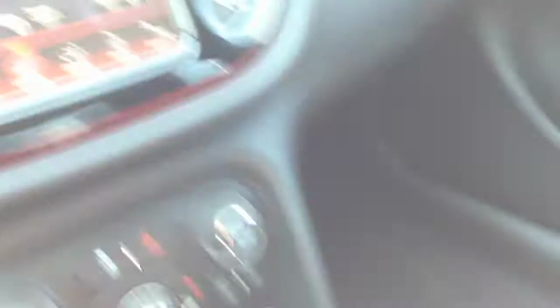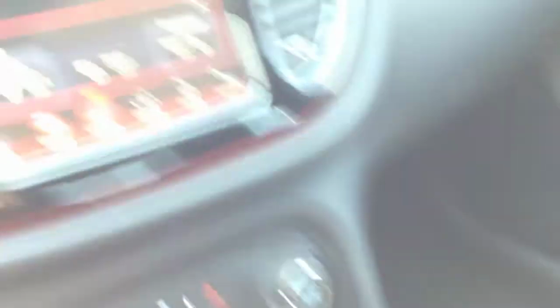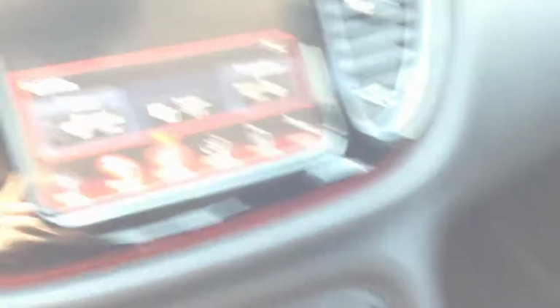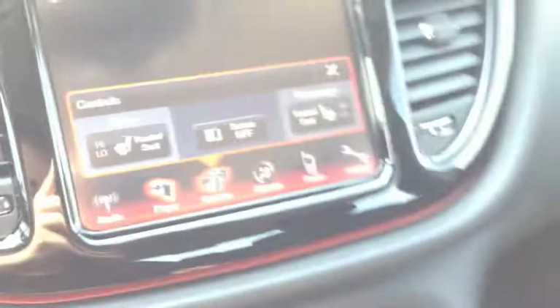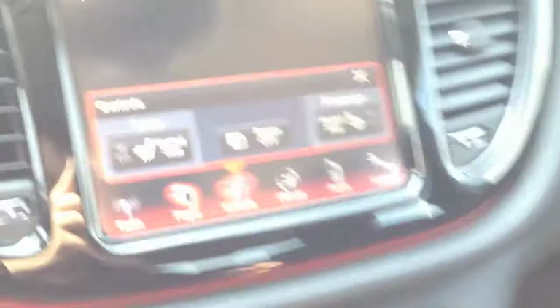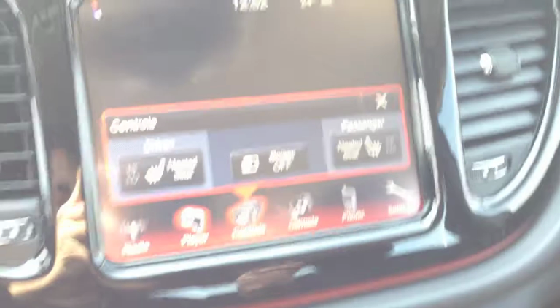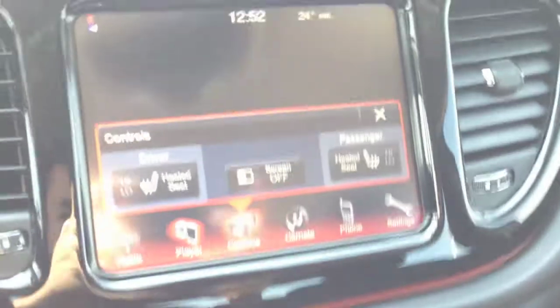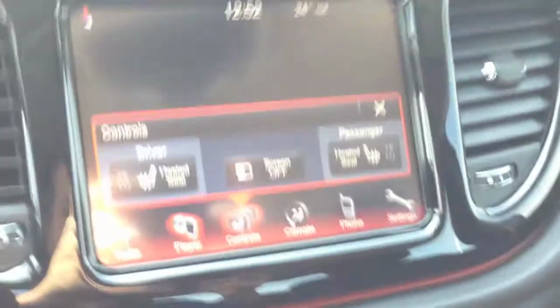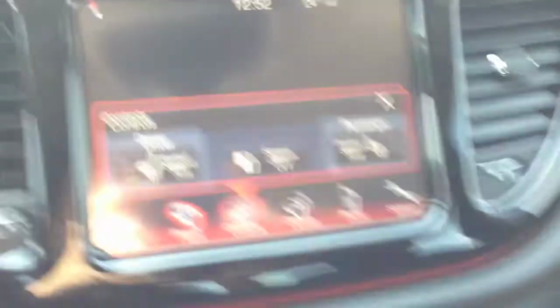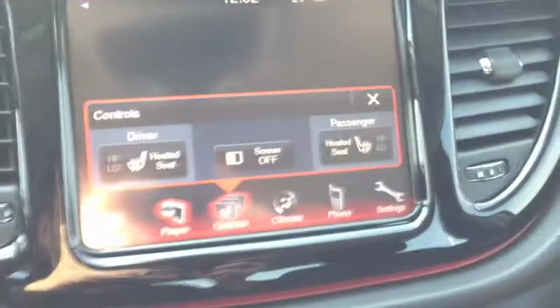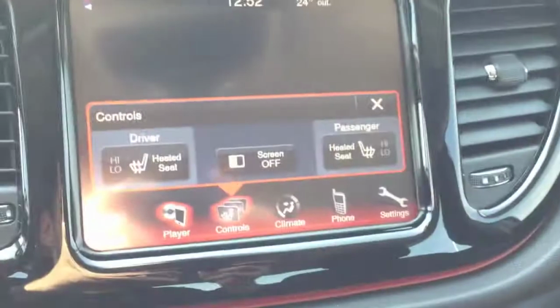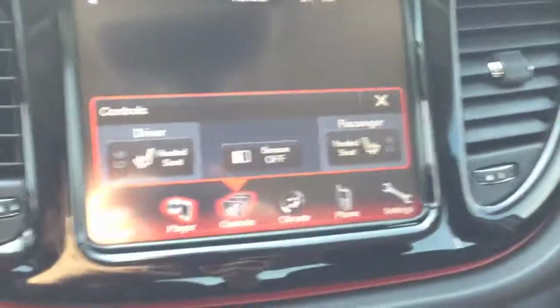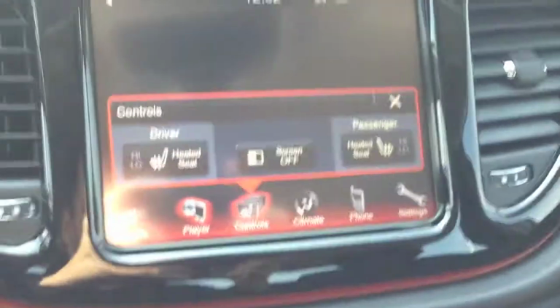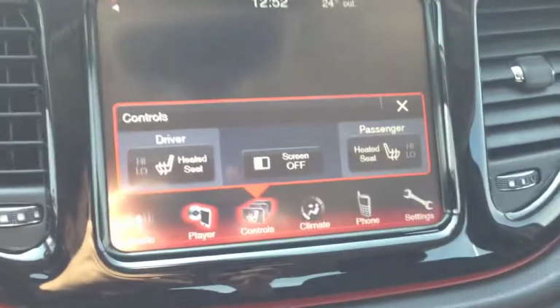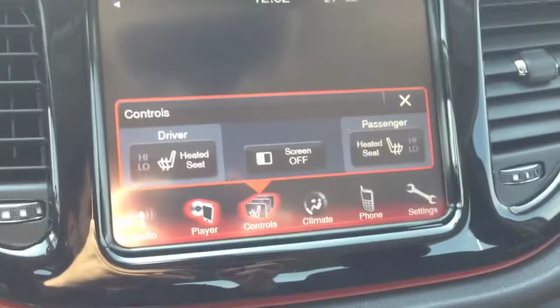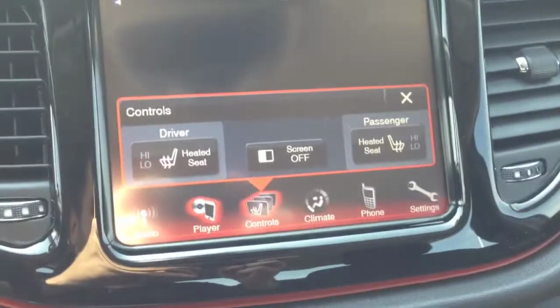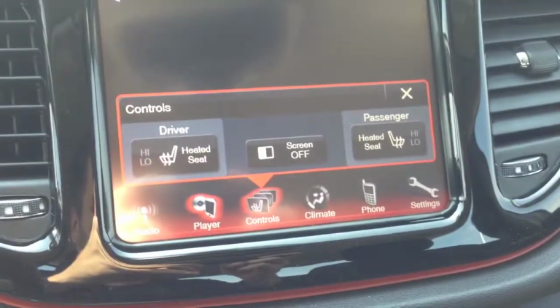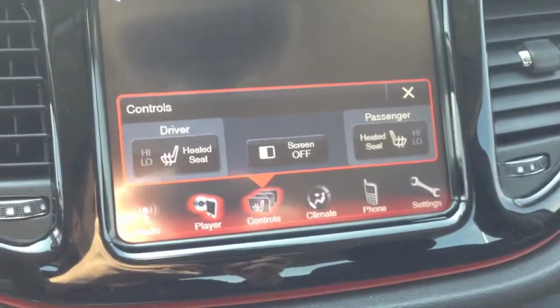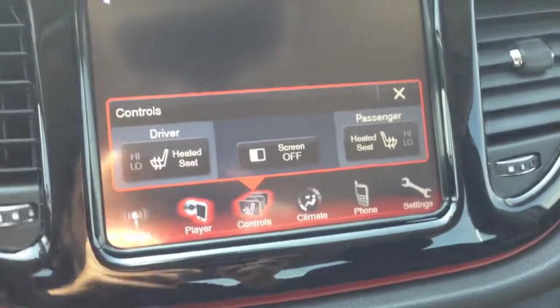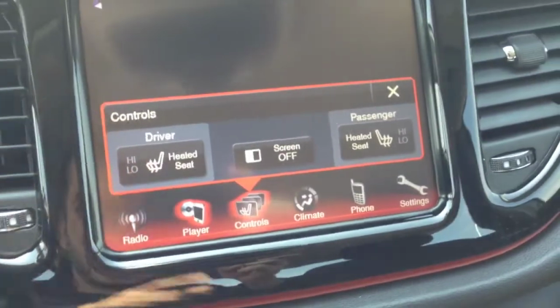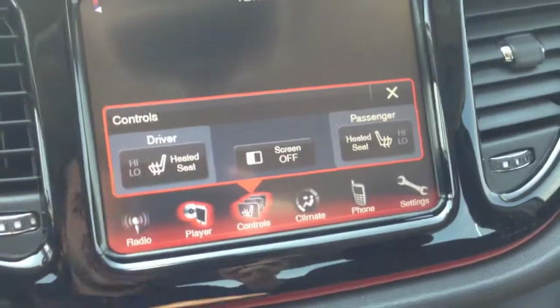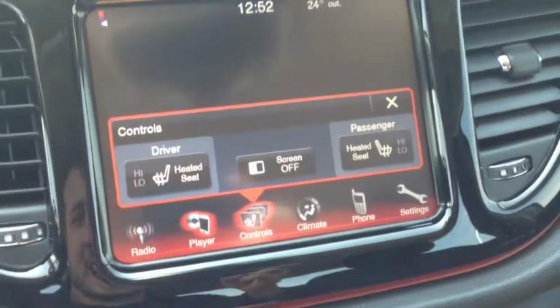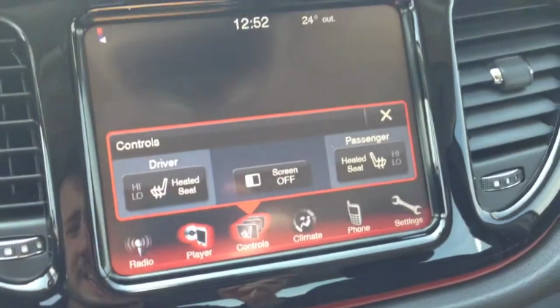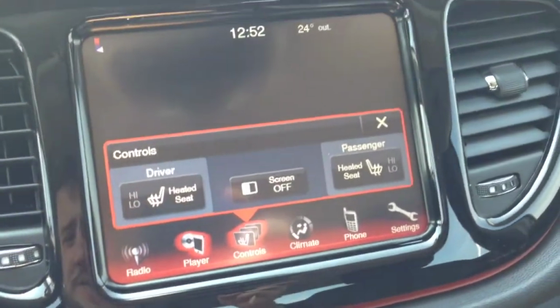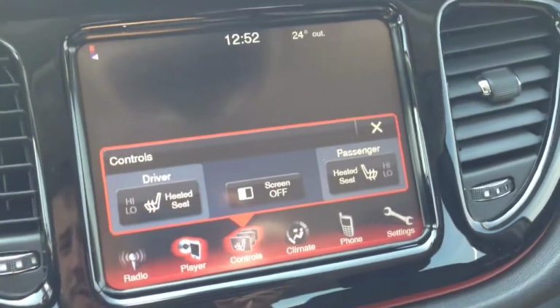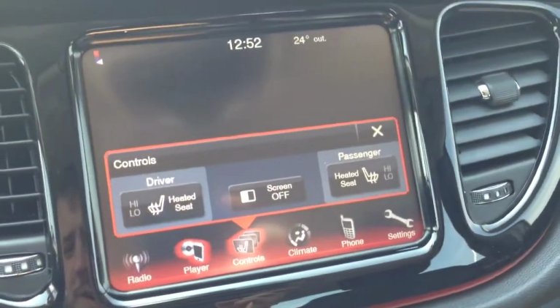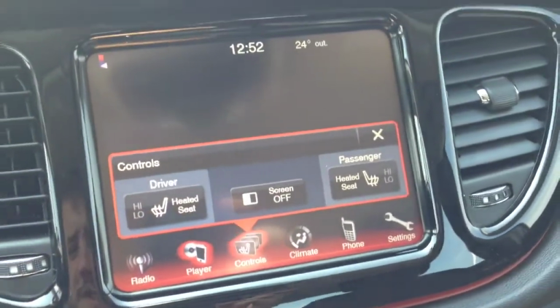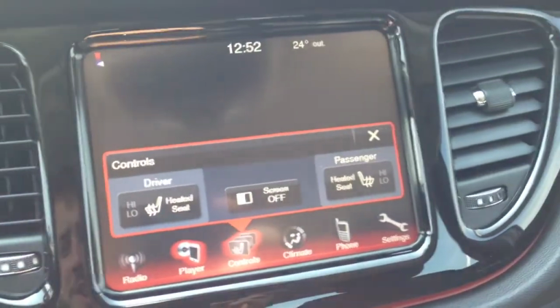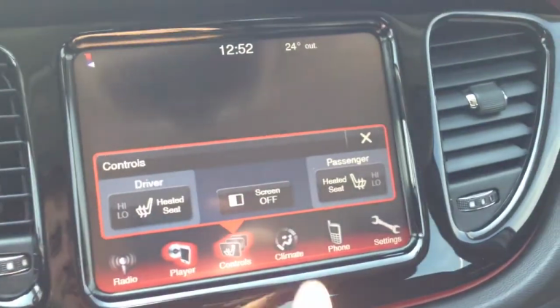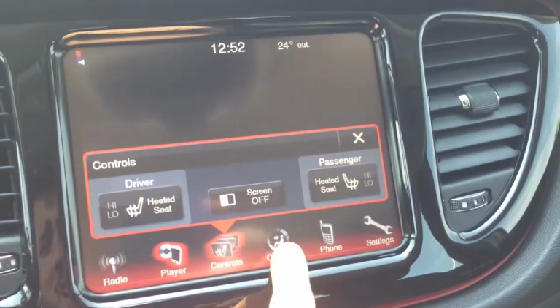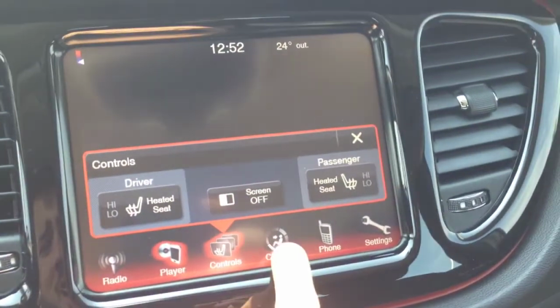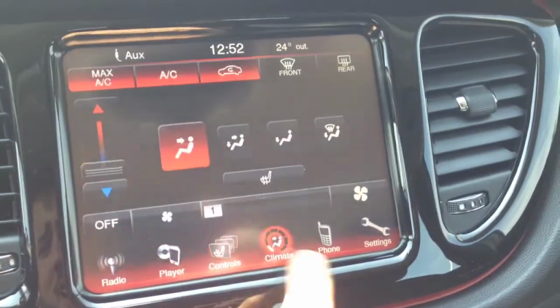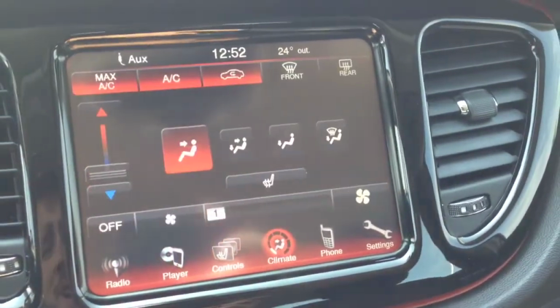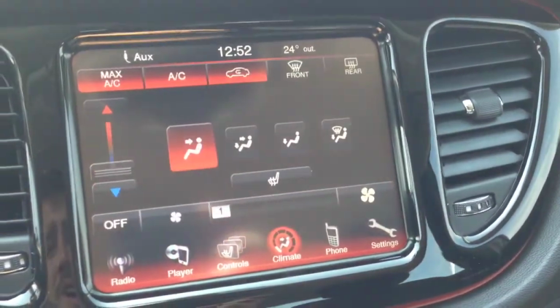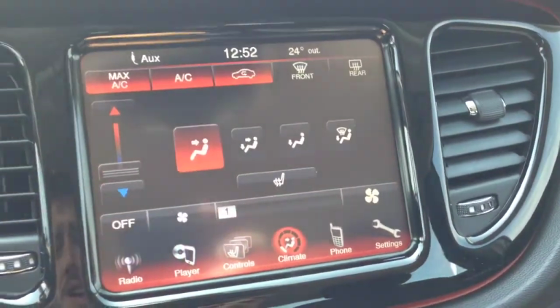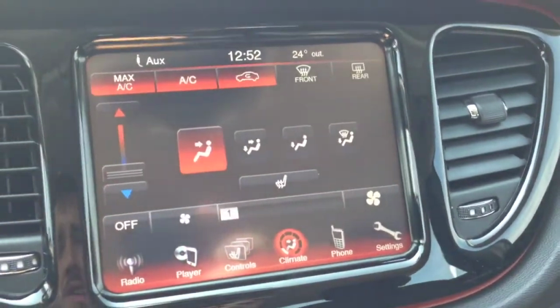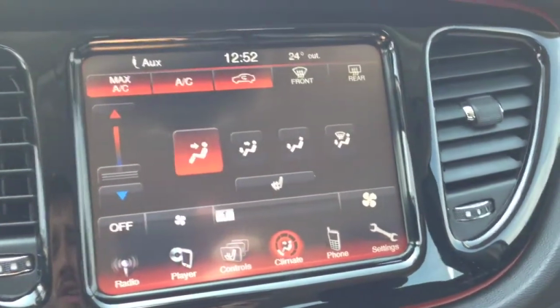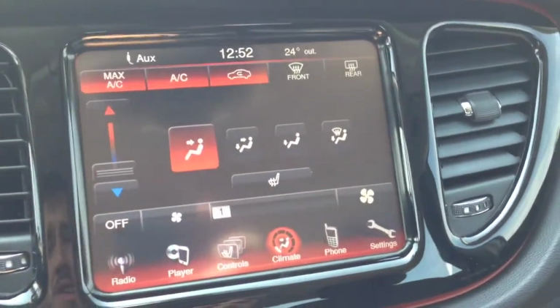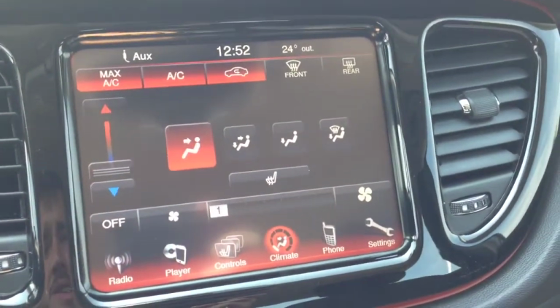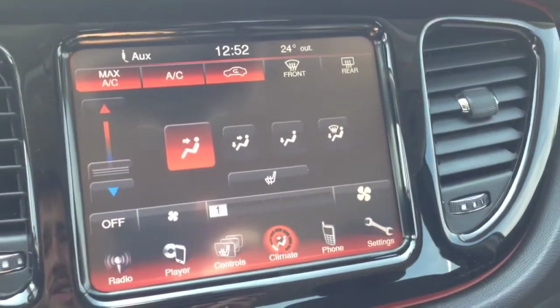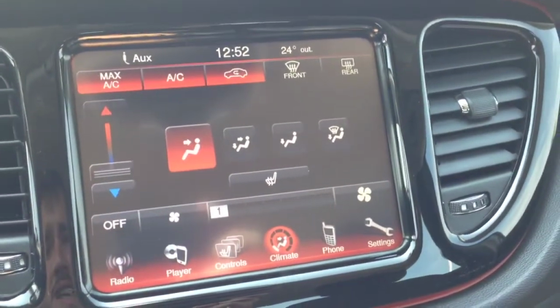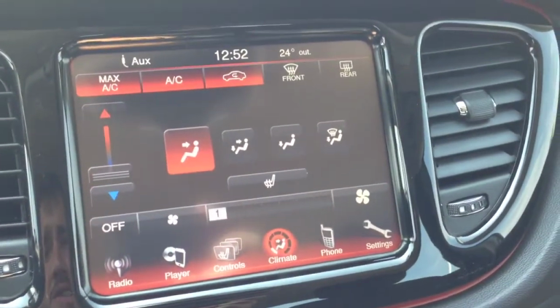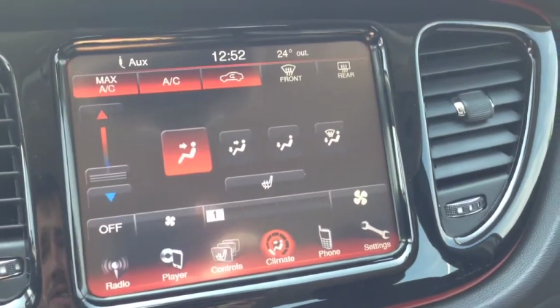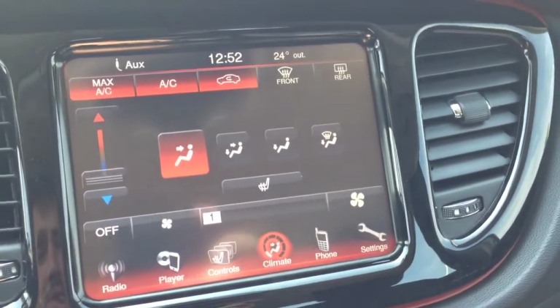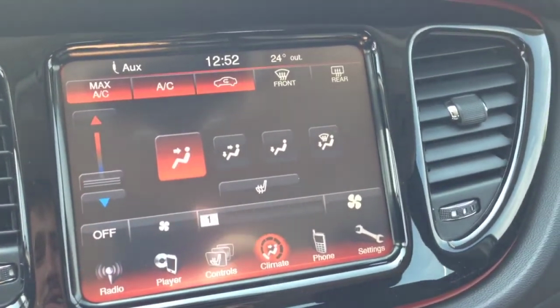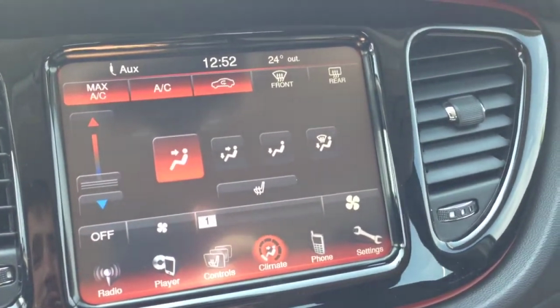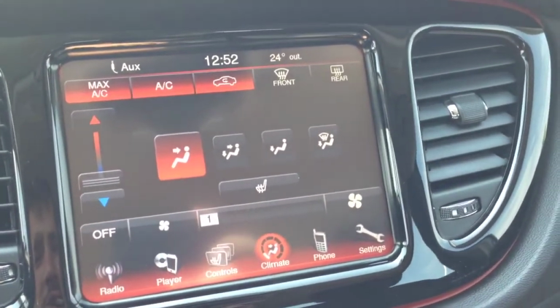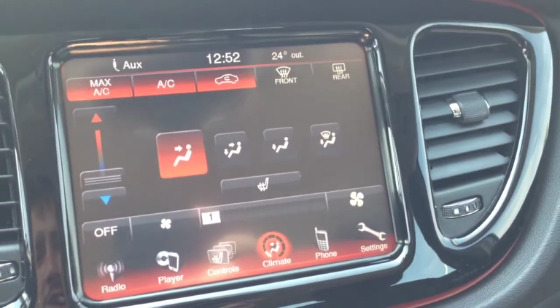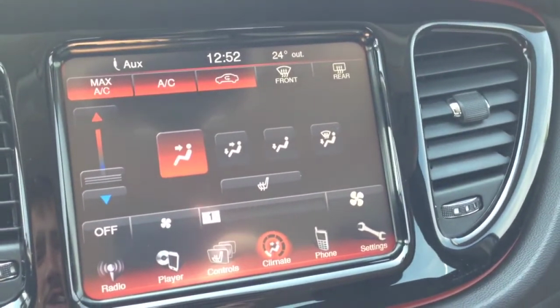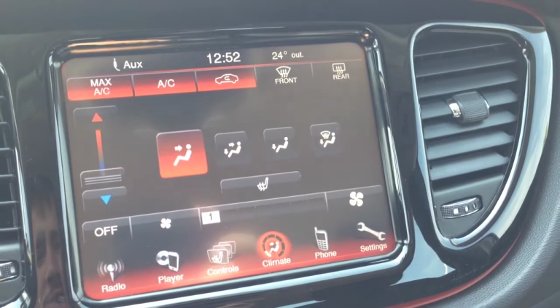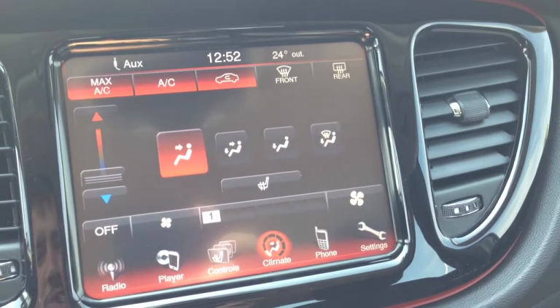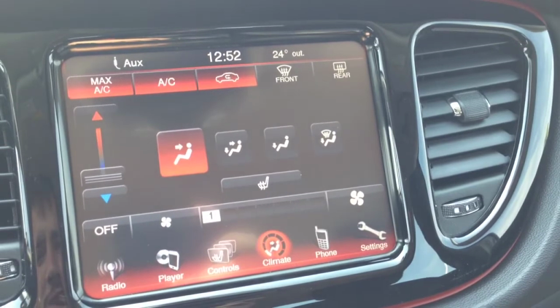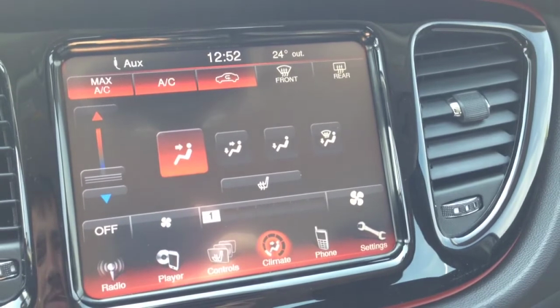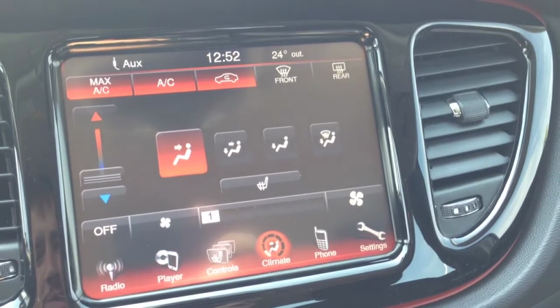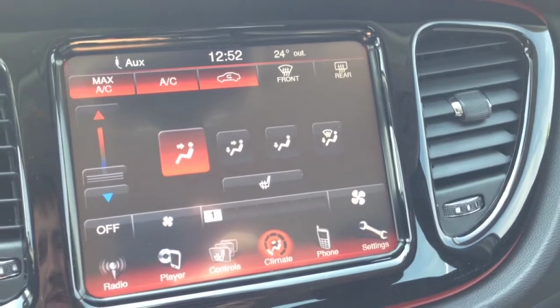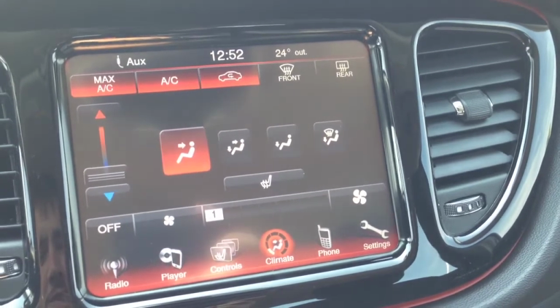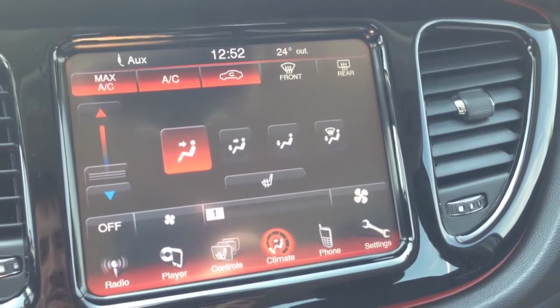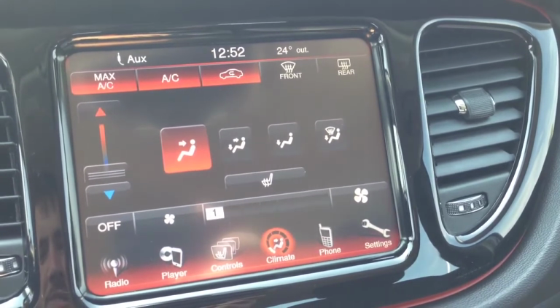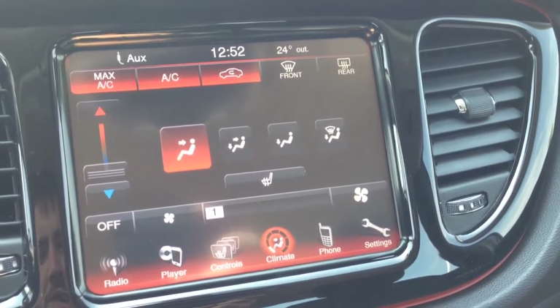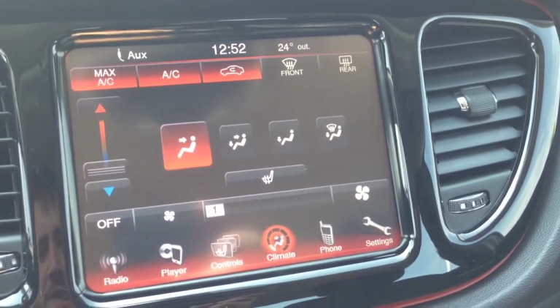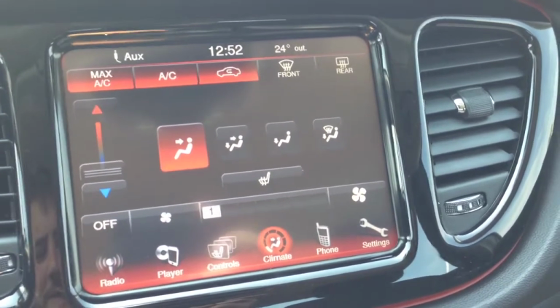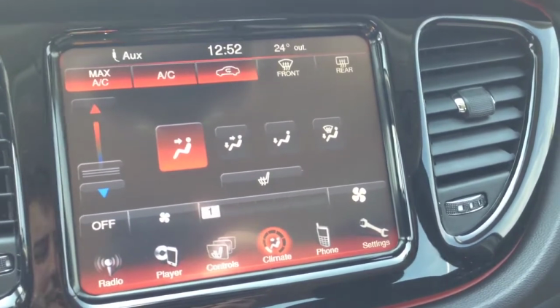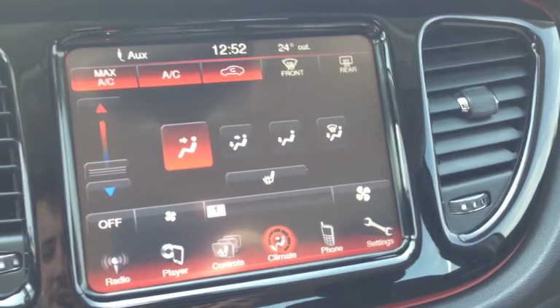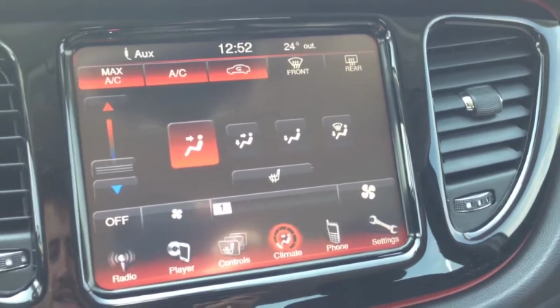Heated seats for the driver and passenger, which are really nice for the winter. Single zone air conditioning, and front or rear window defrost.